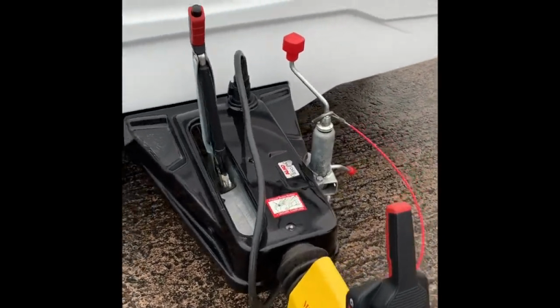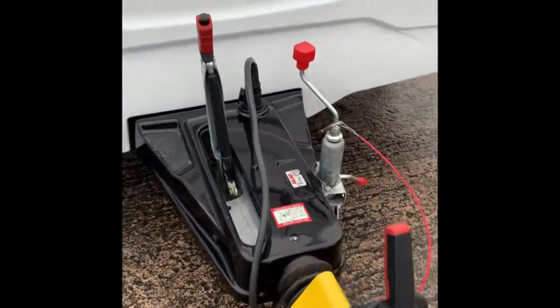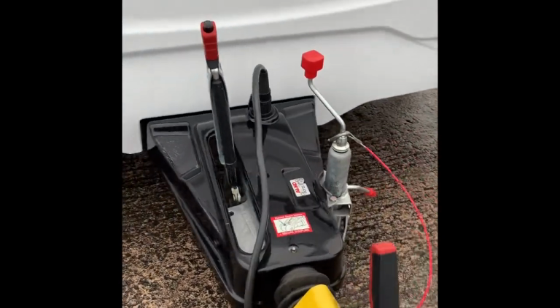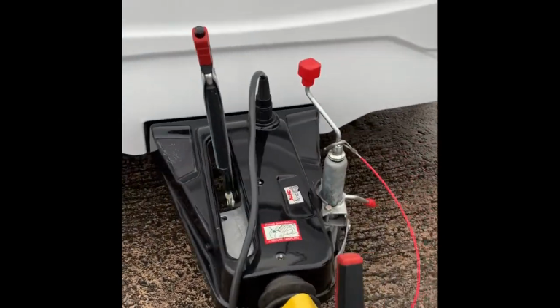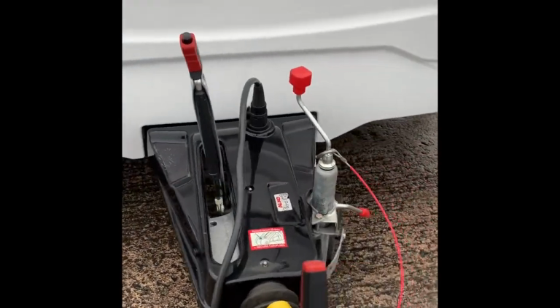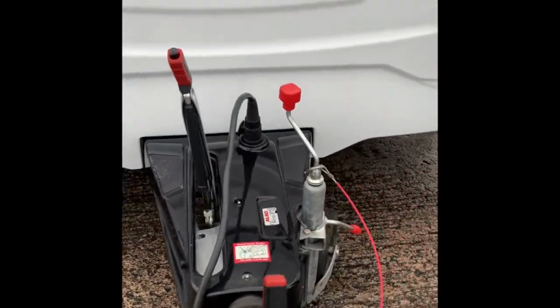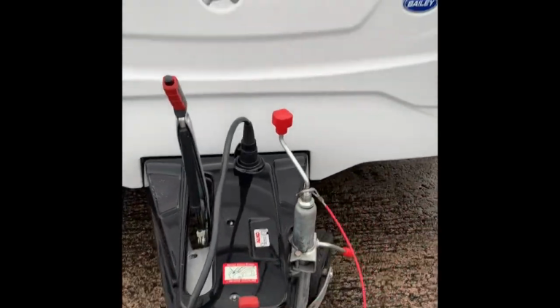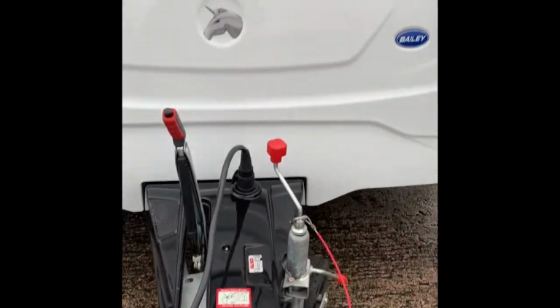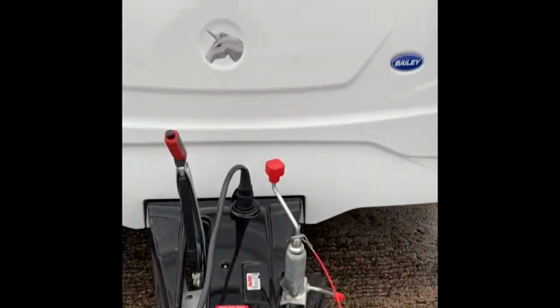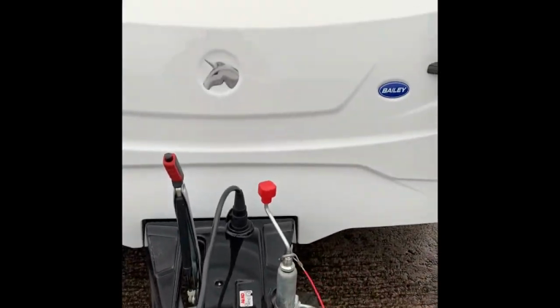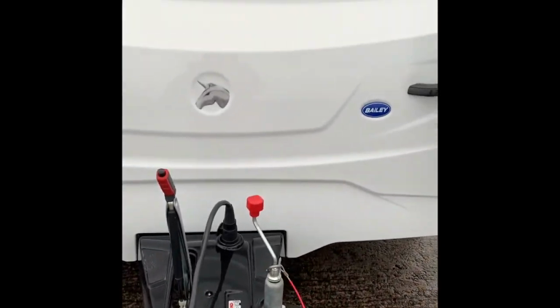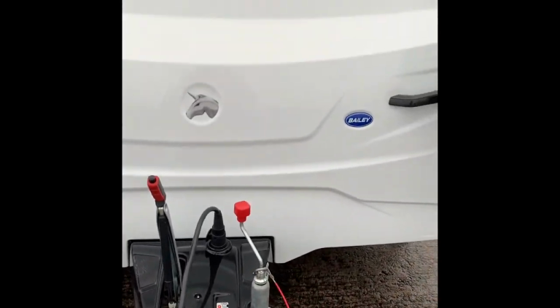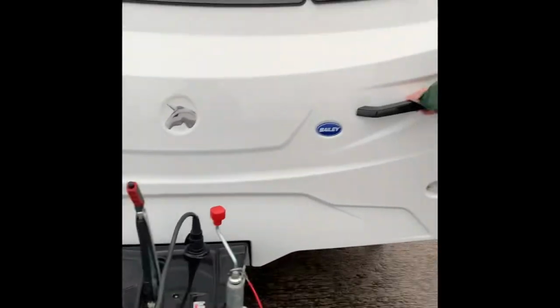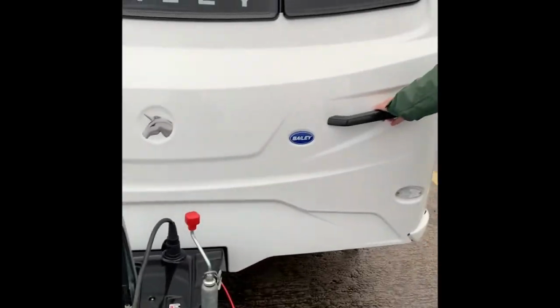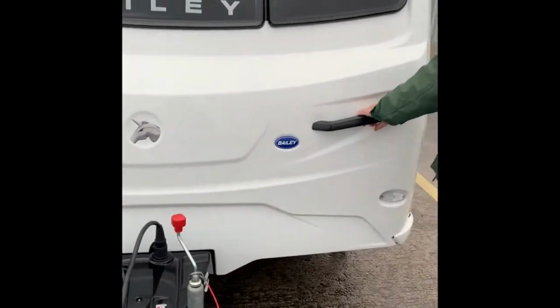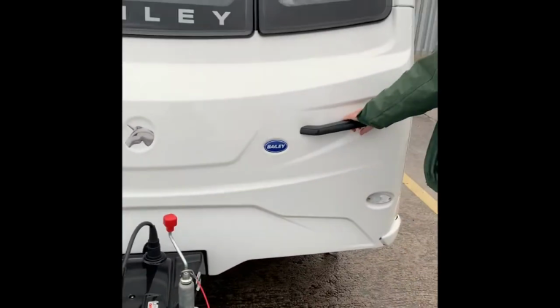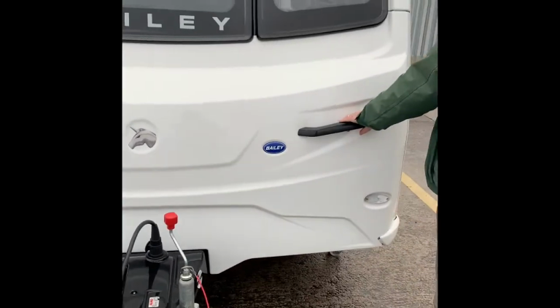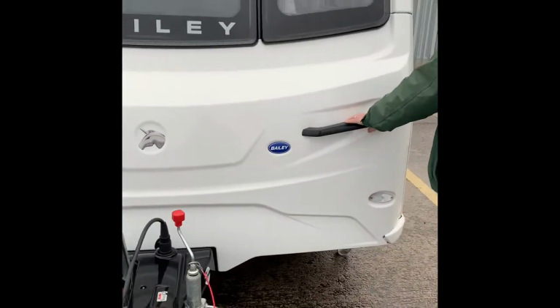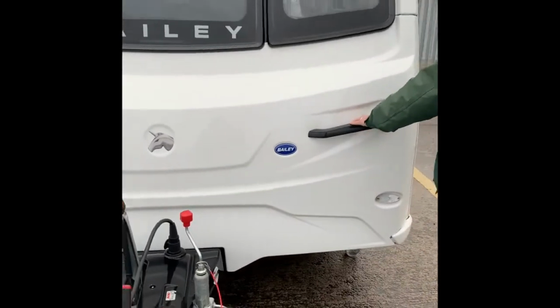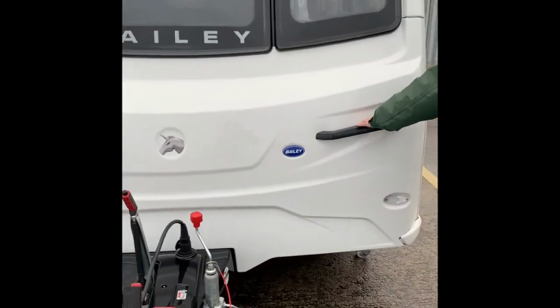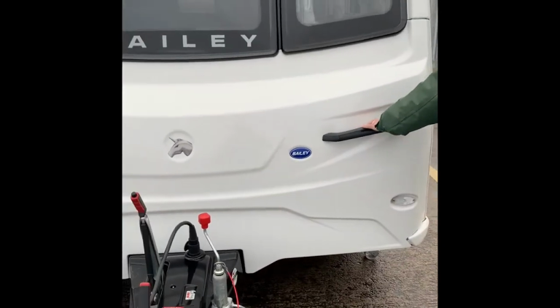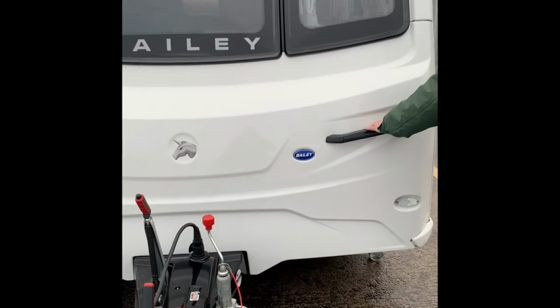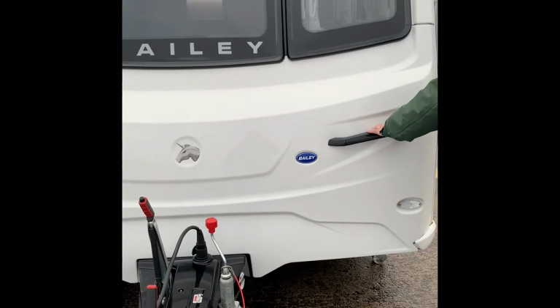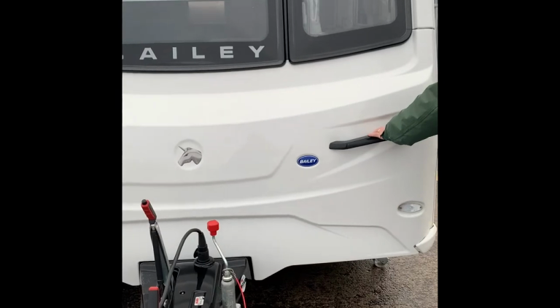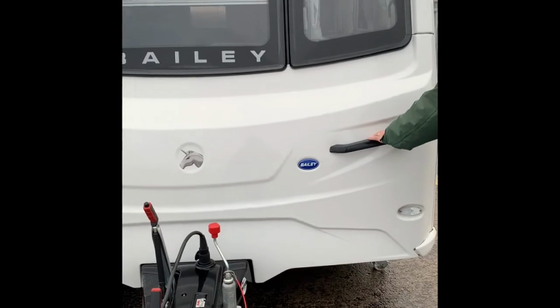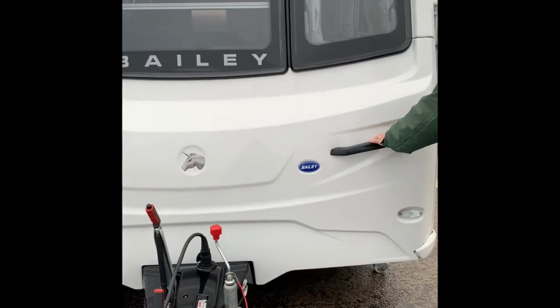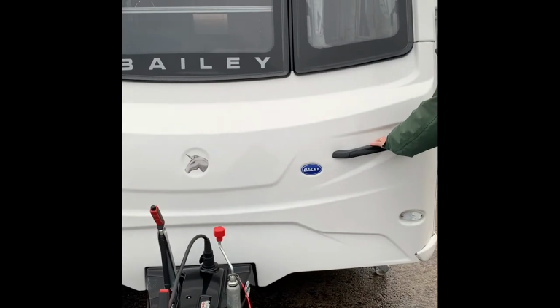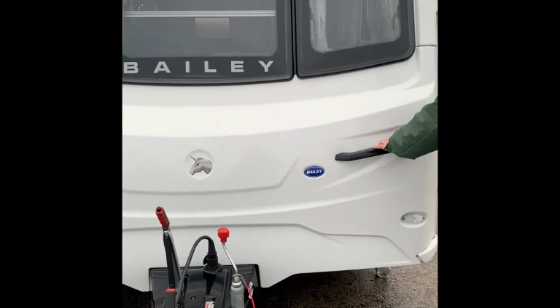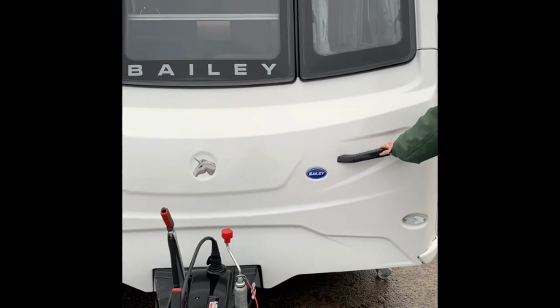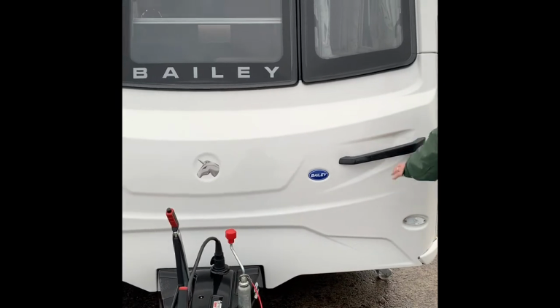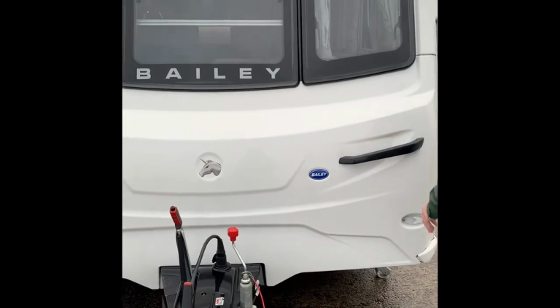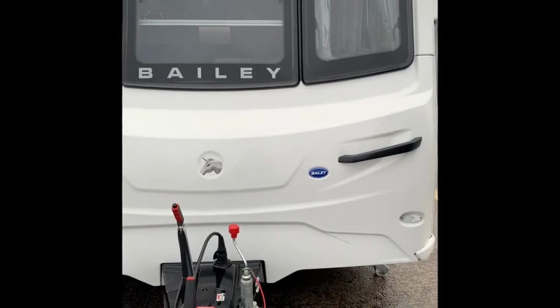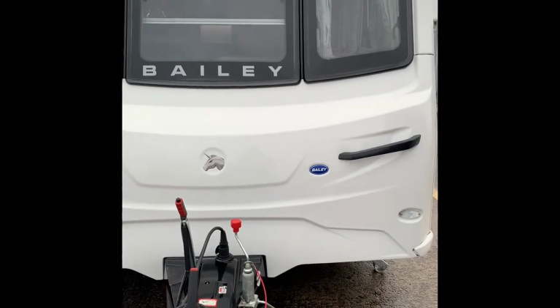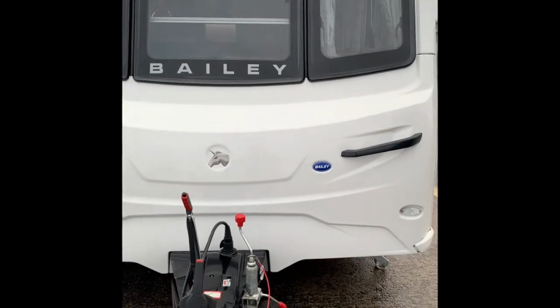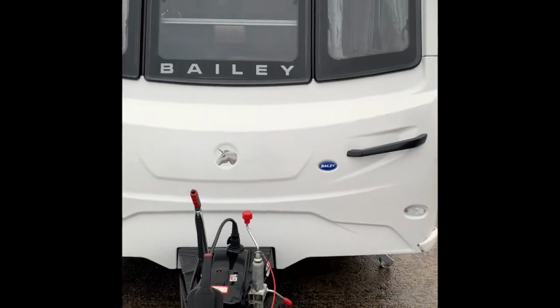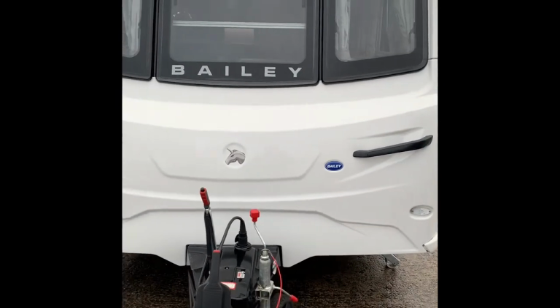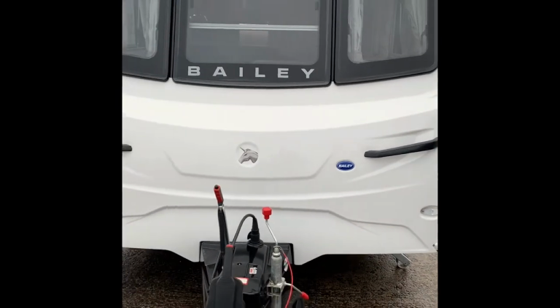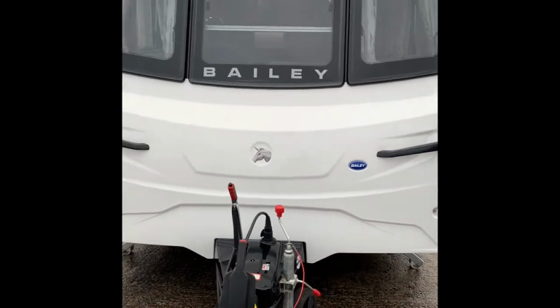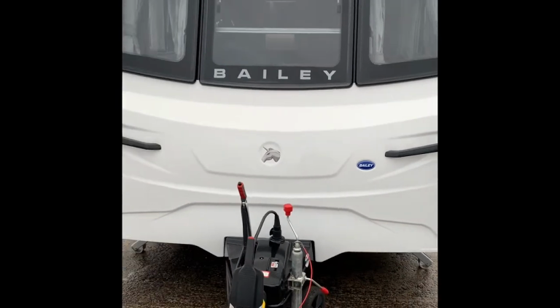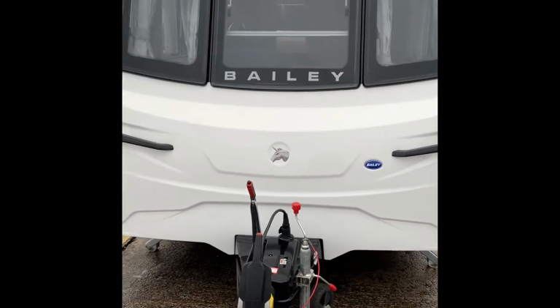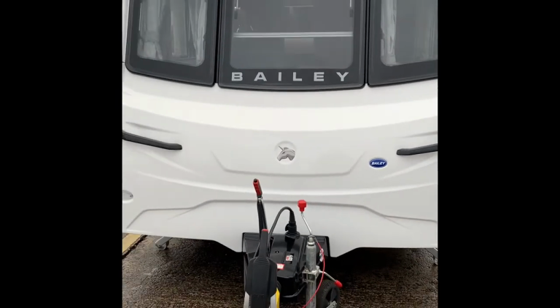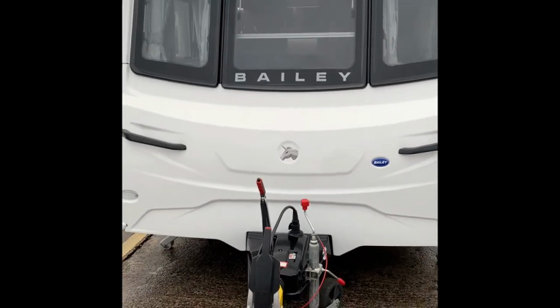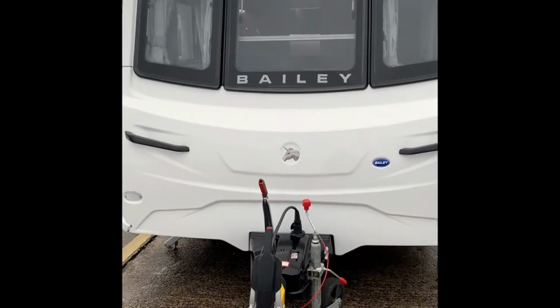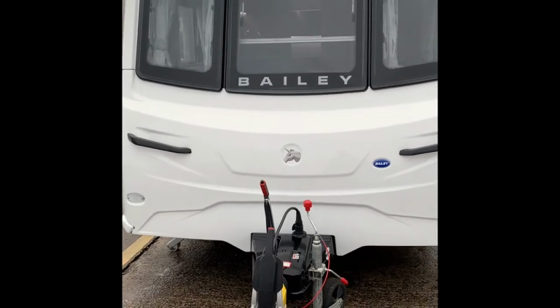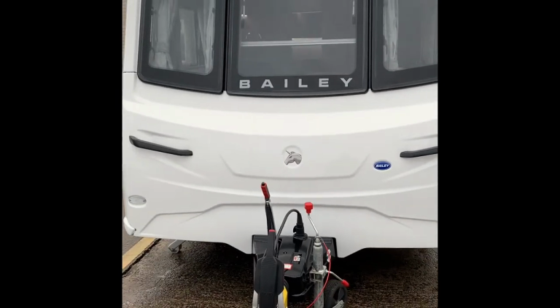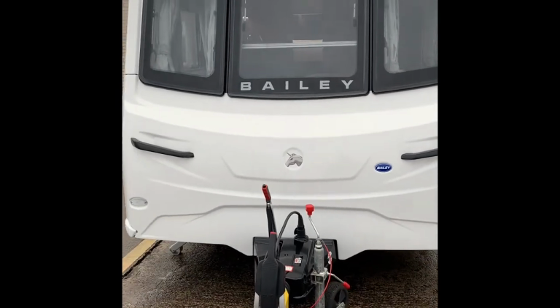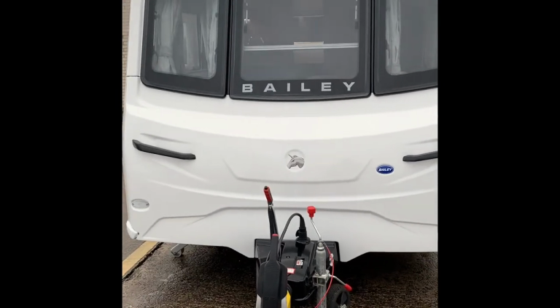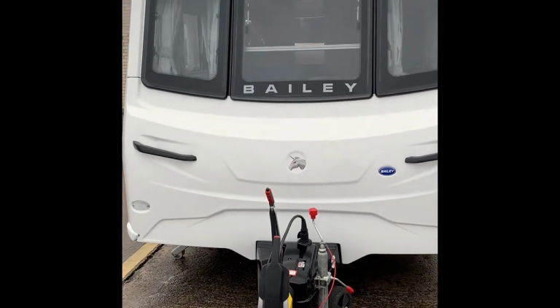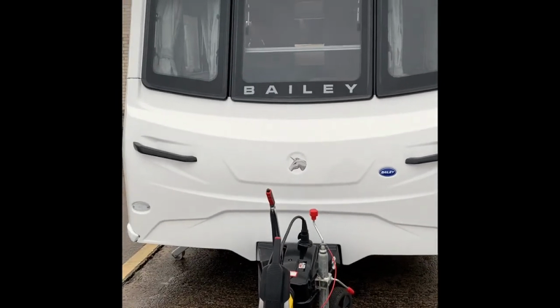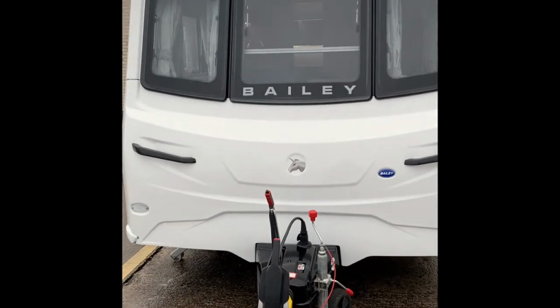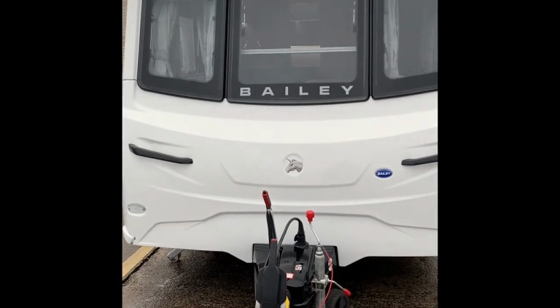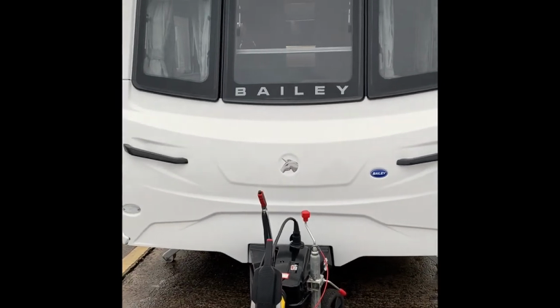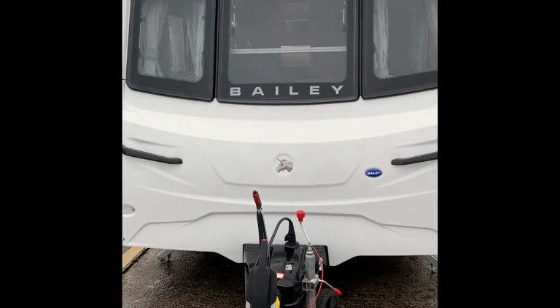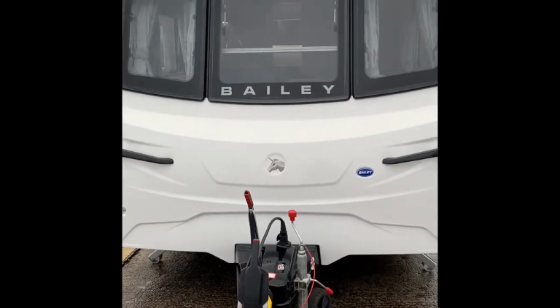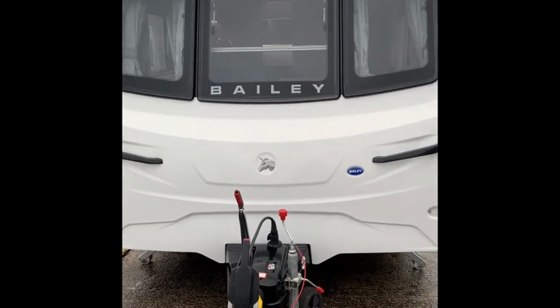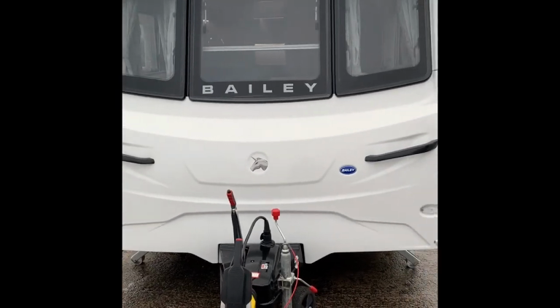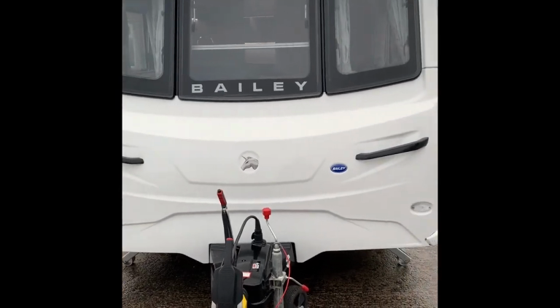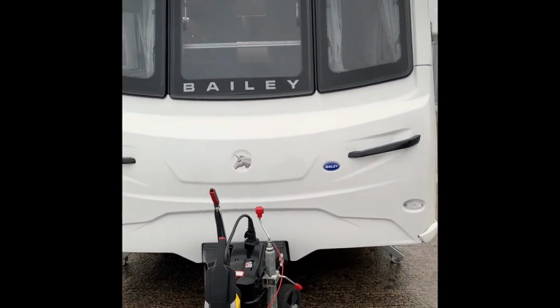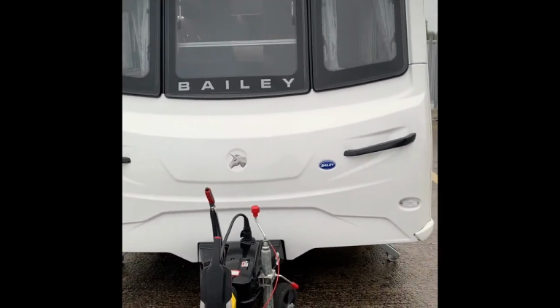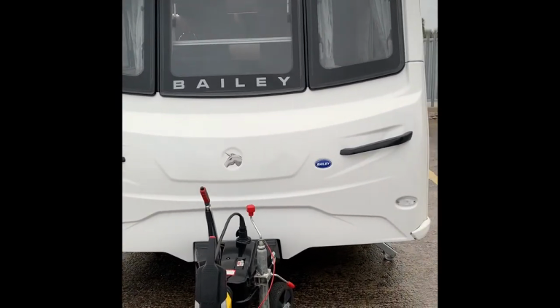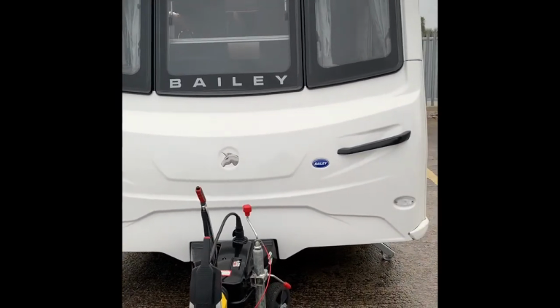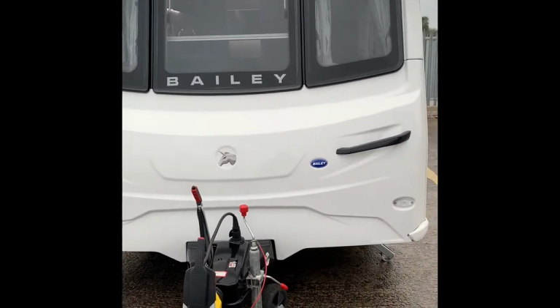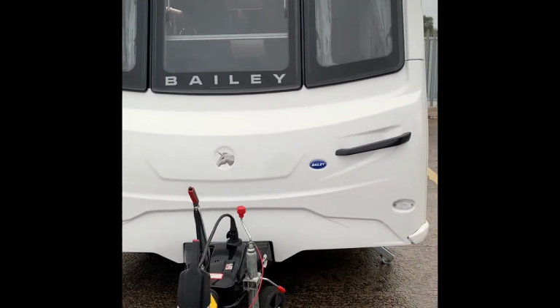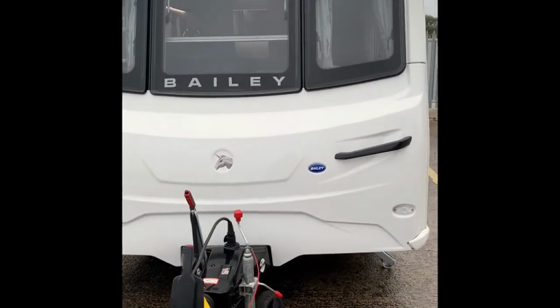The jockey wheel handle — you're not going to be able to move this about easily. It's the best part of 1,800 kilos.